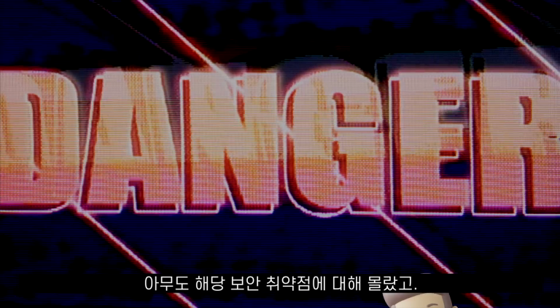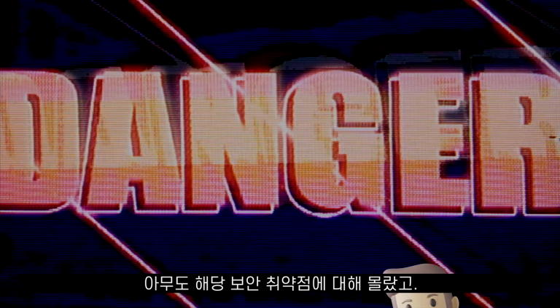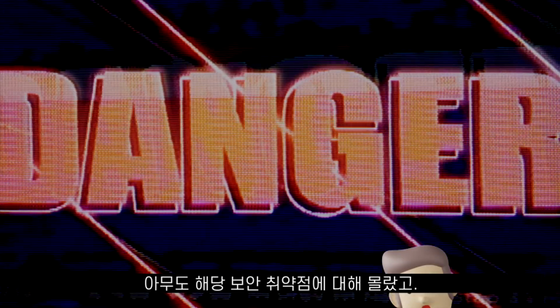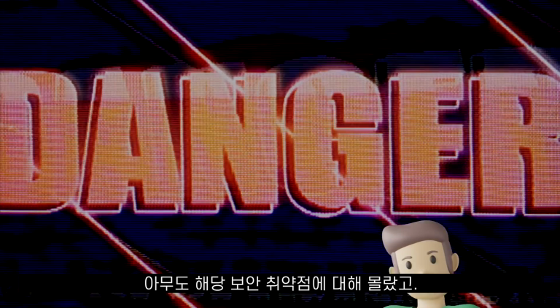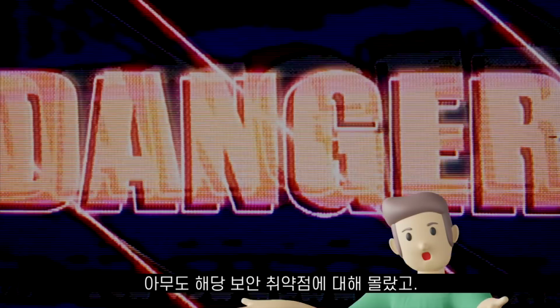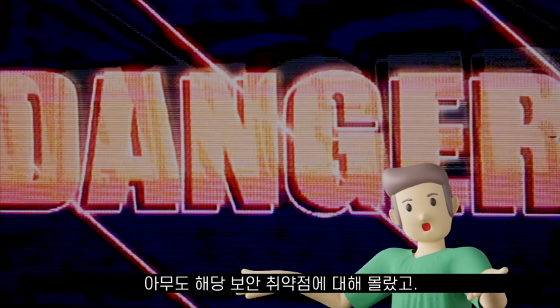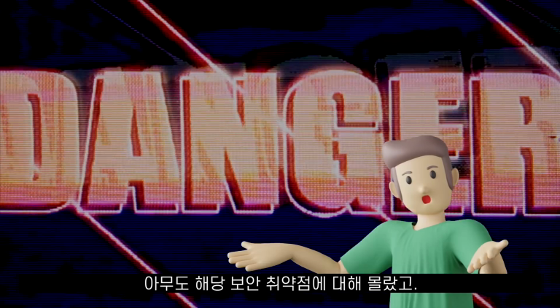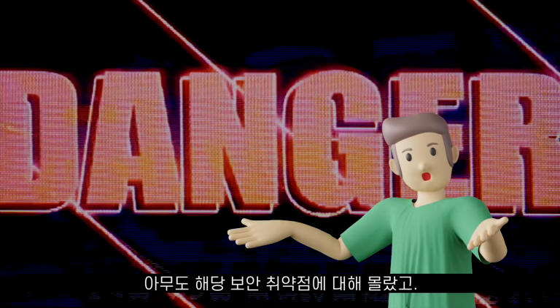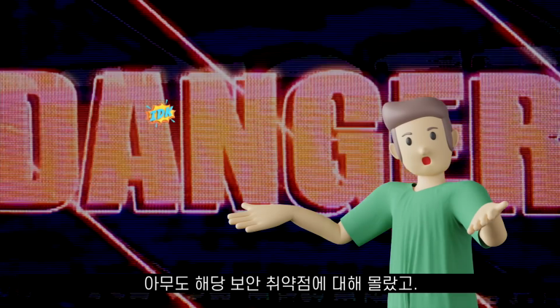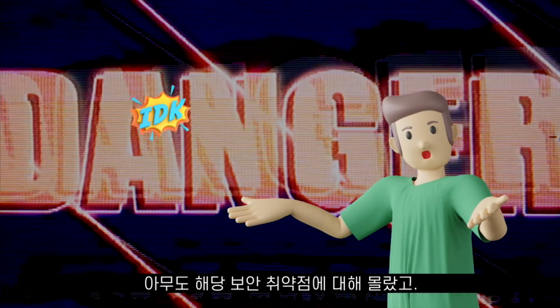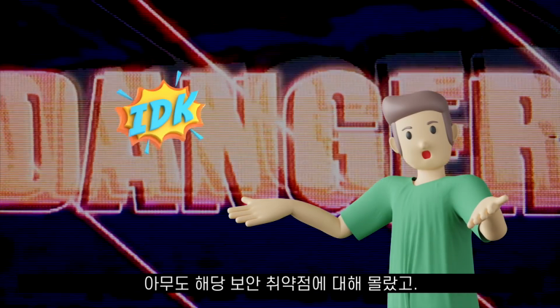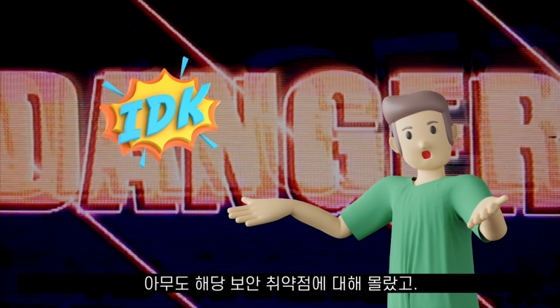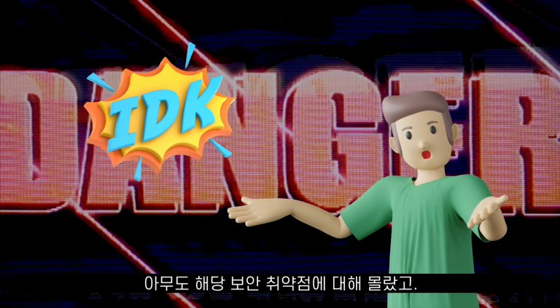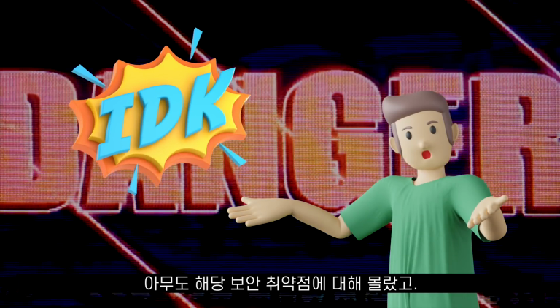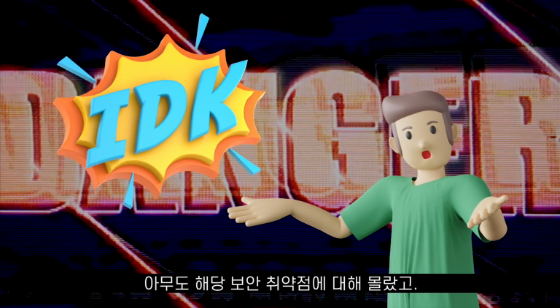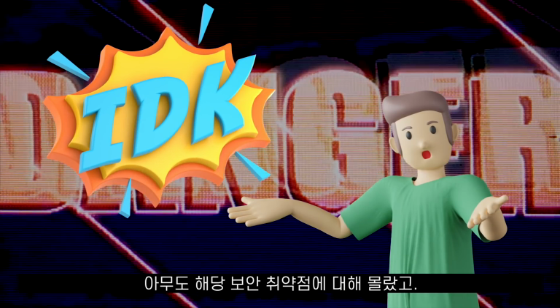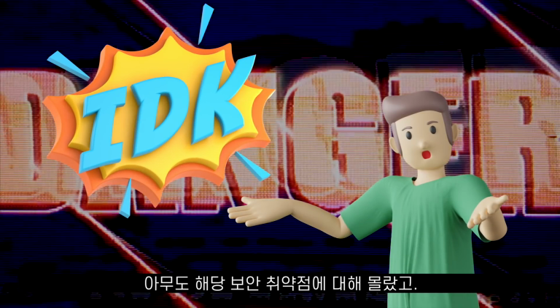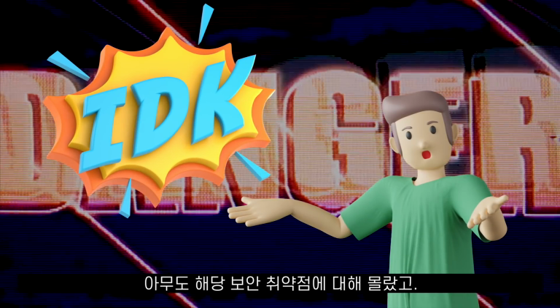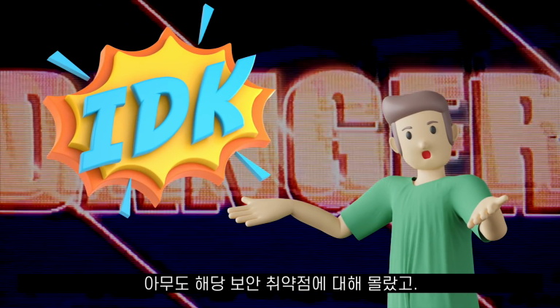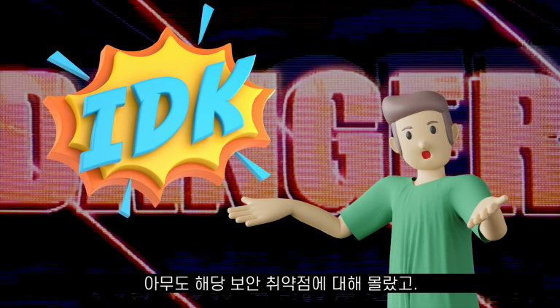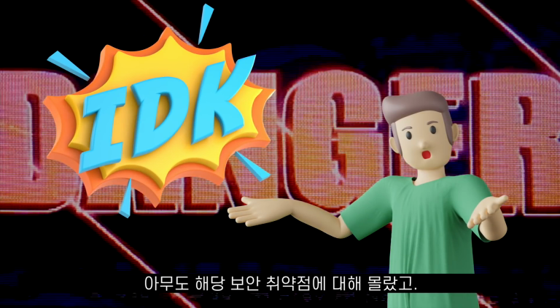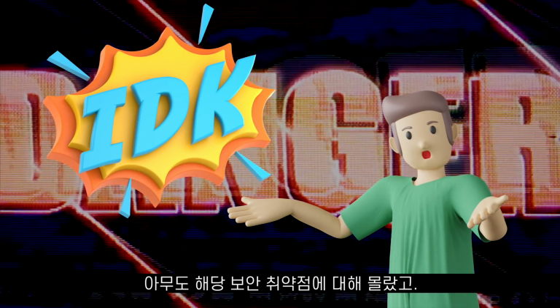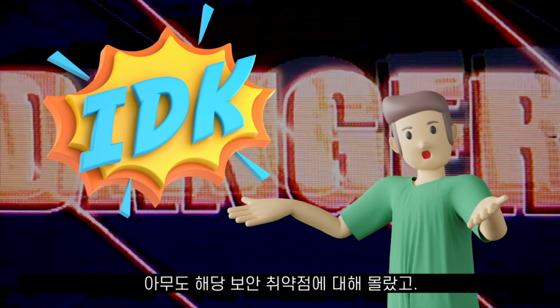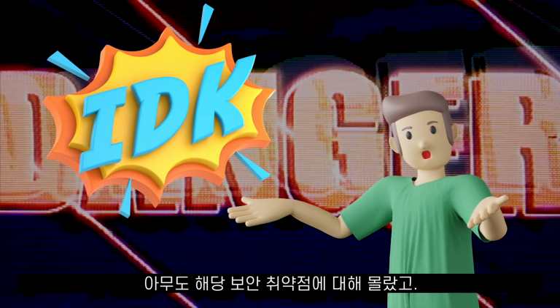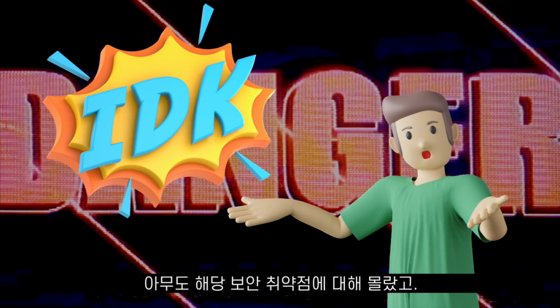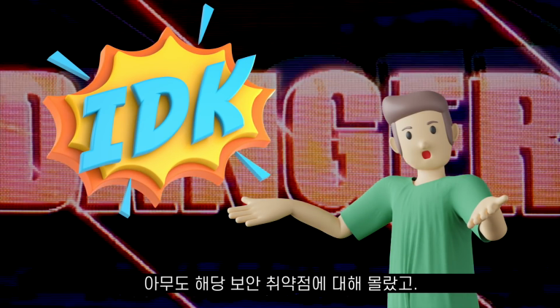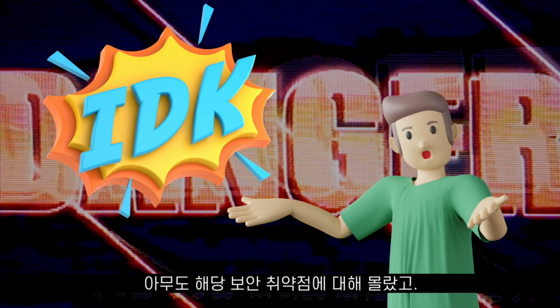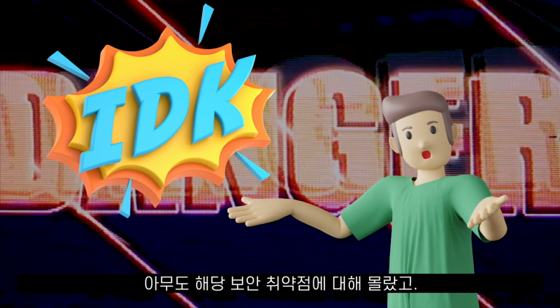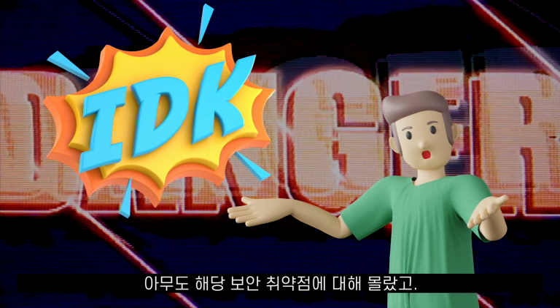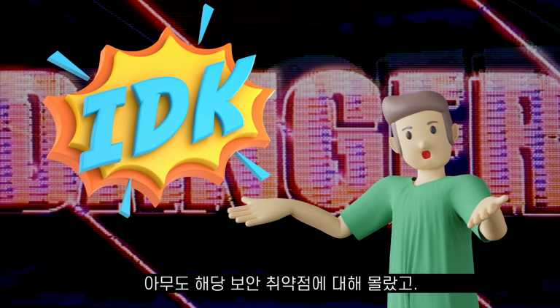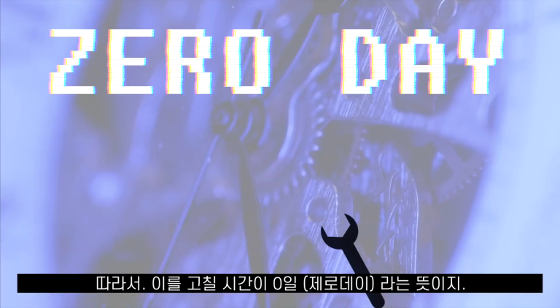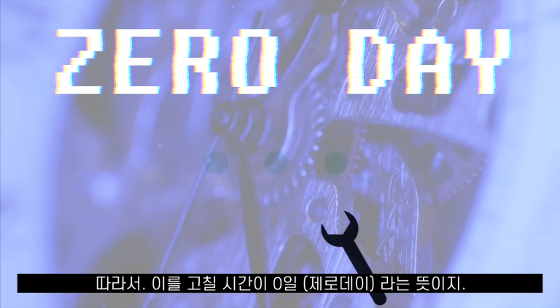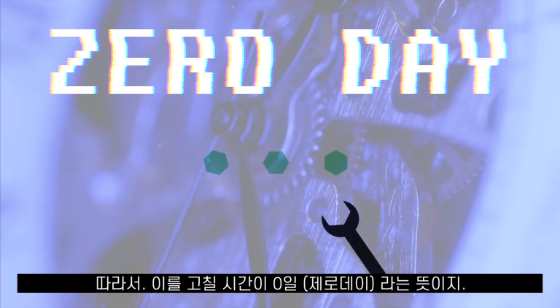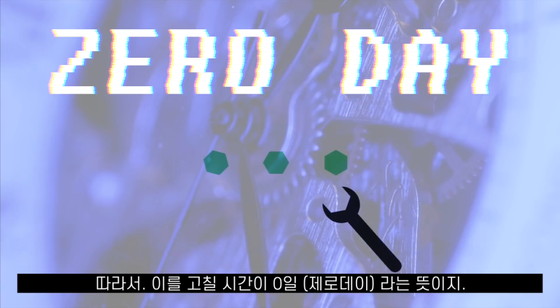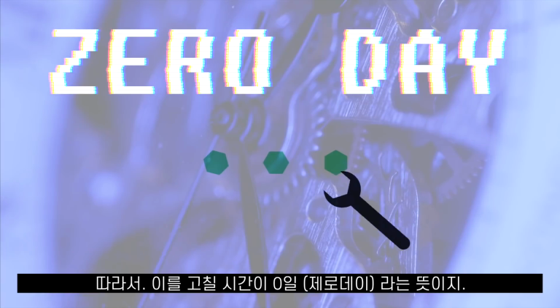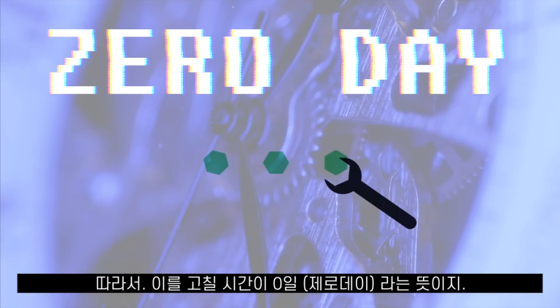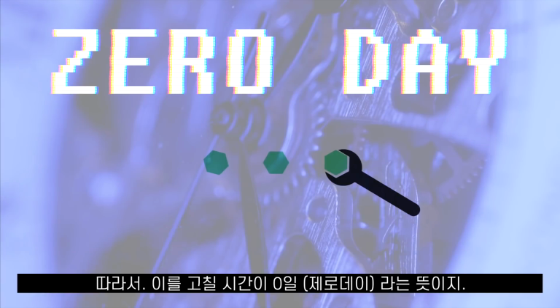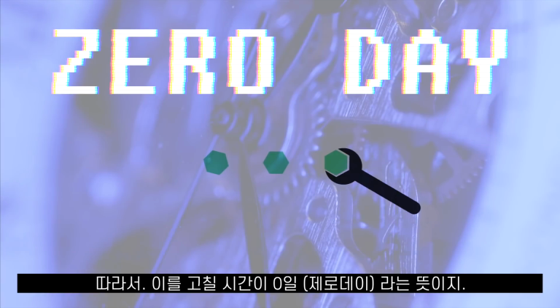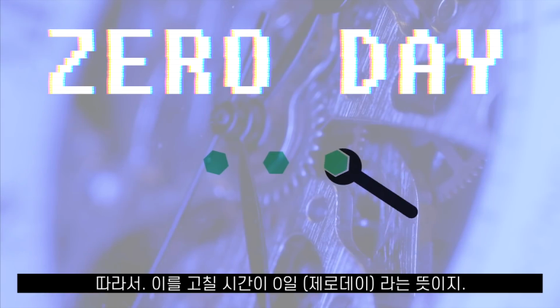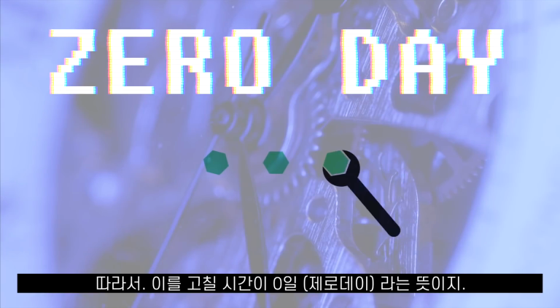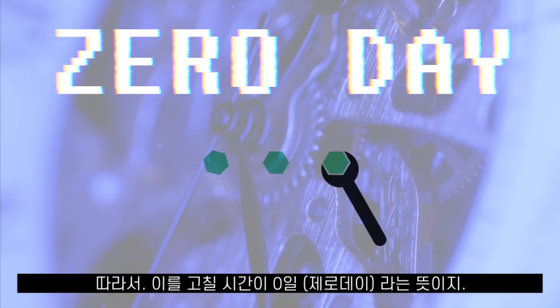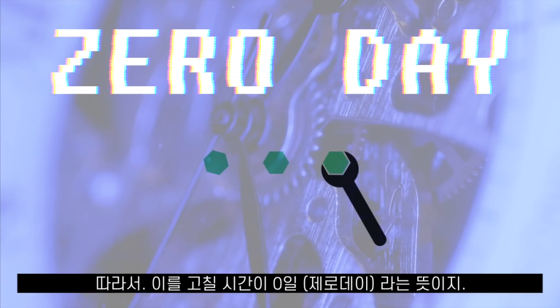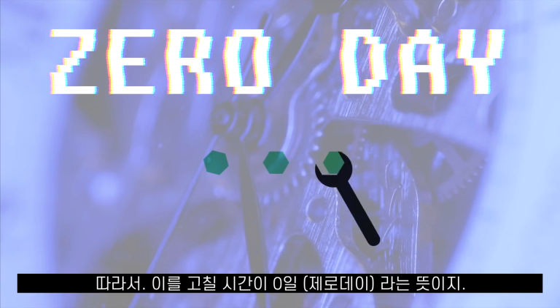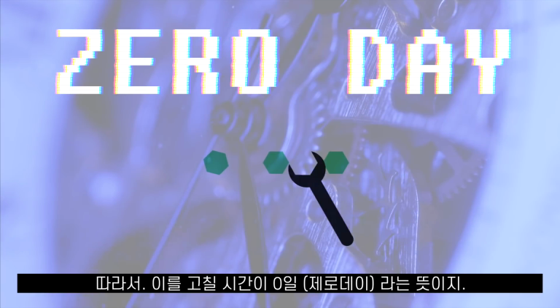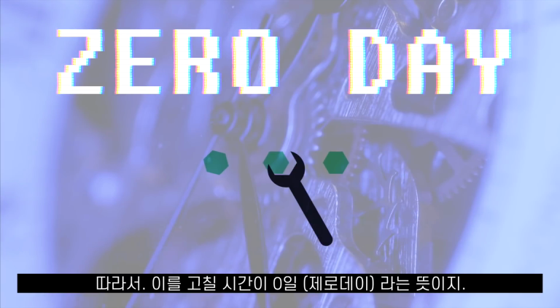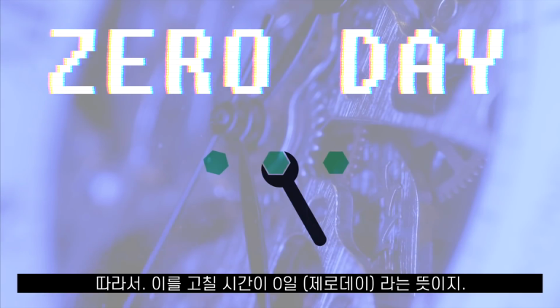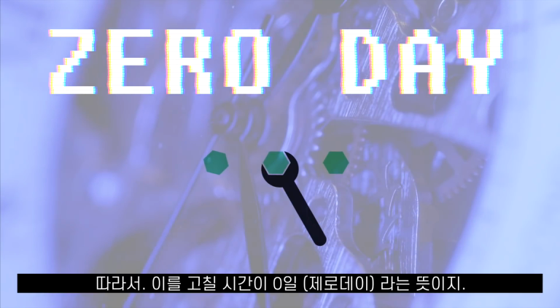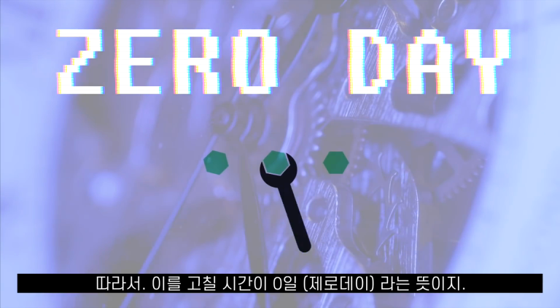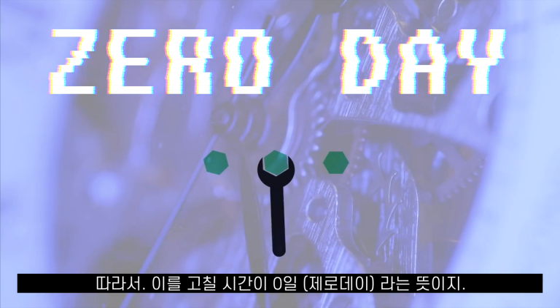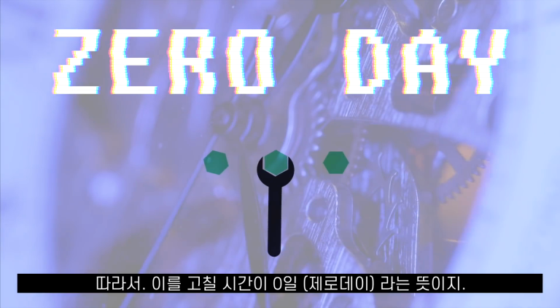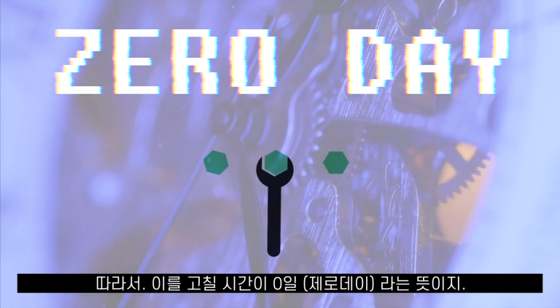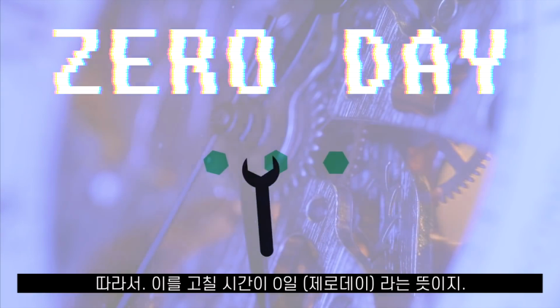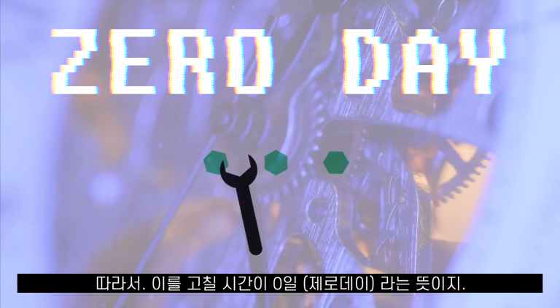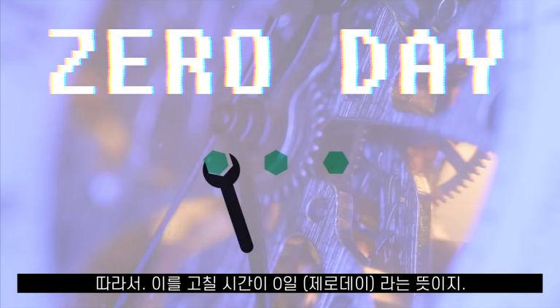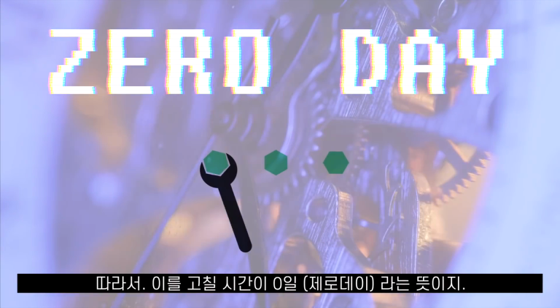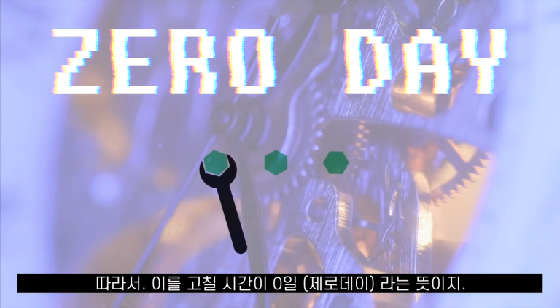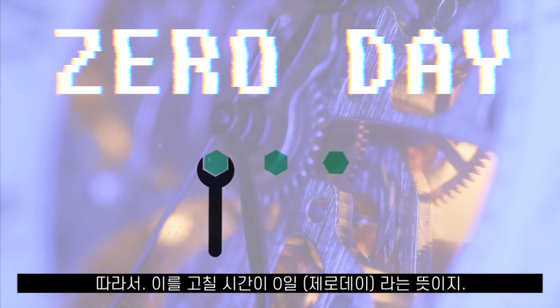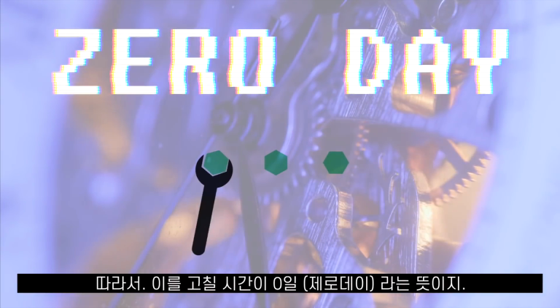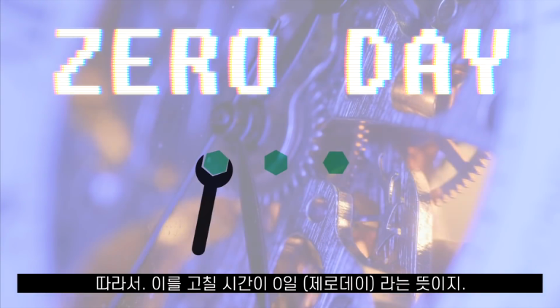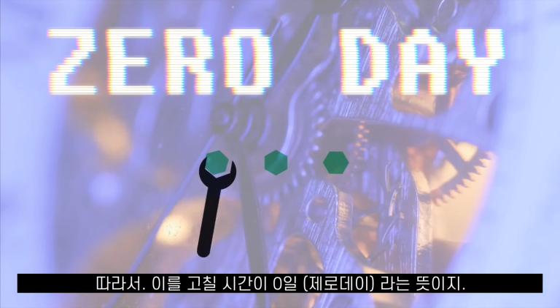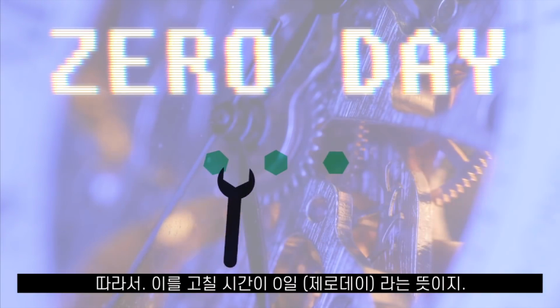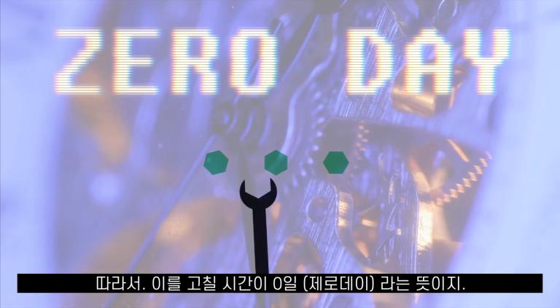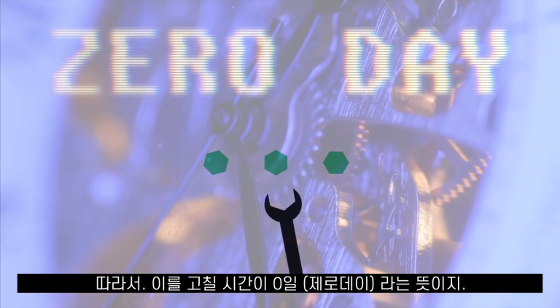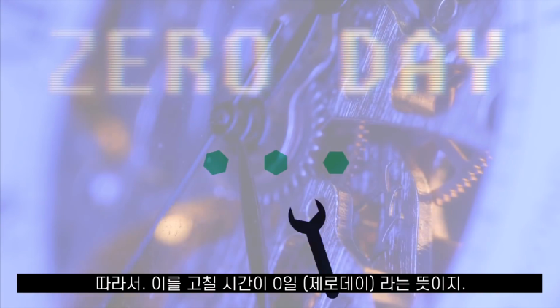Zero-day vulnerability means that this is a never-seen-before security hole. It means that no one, or almost nobody, knows about this. It also means that people have had zero days to update their systems.